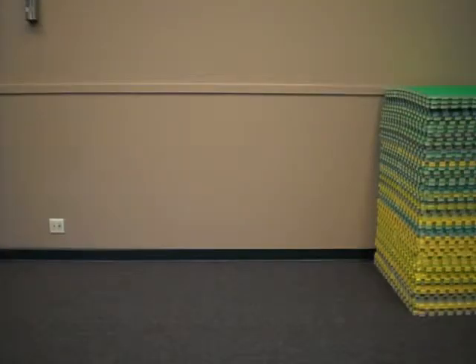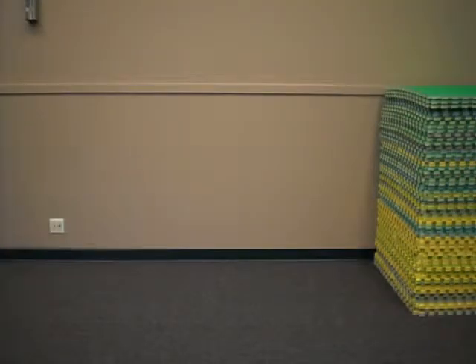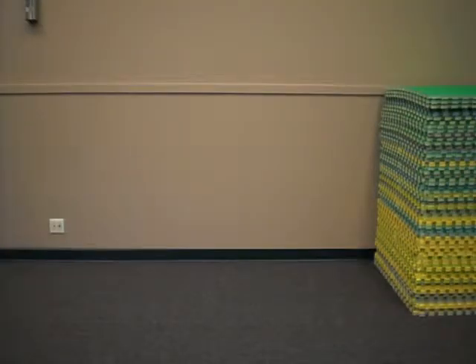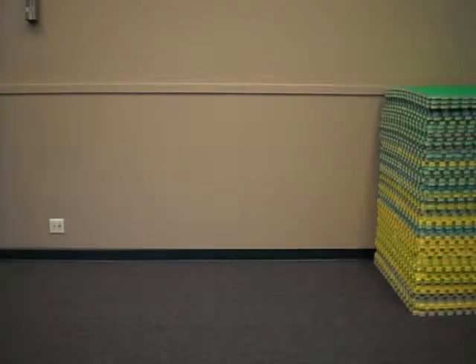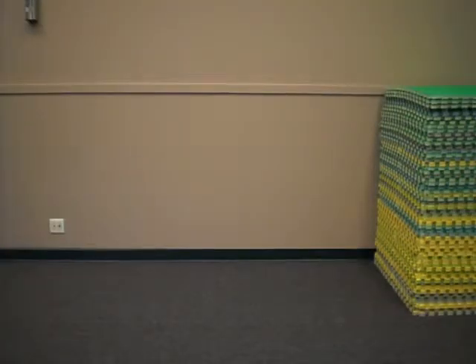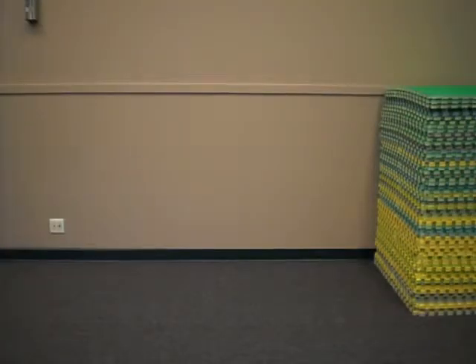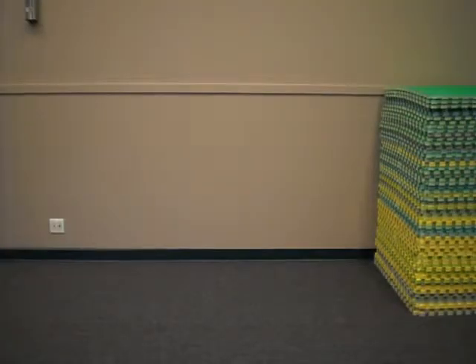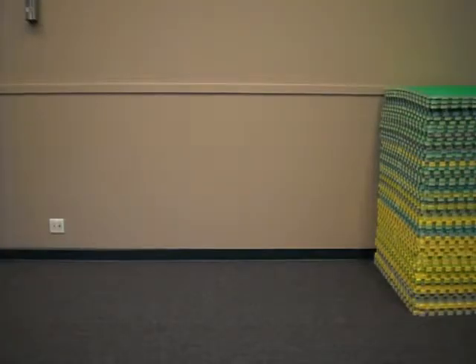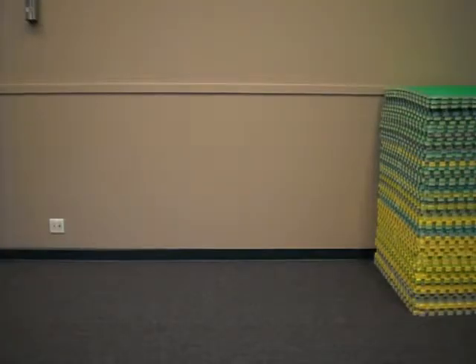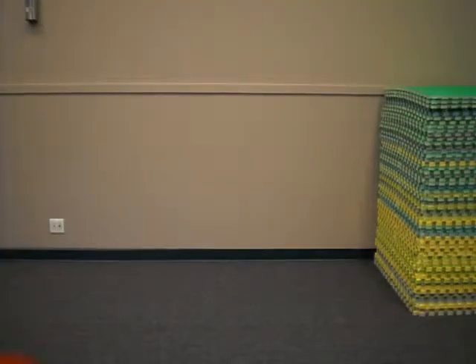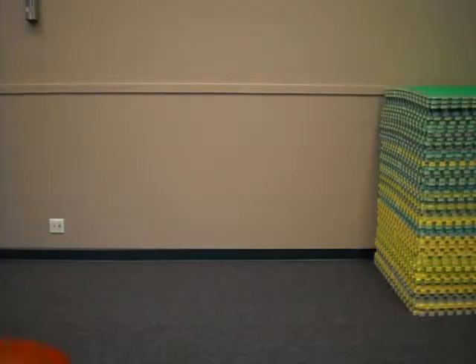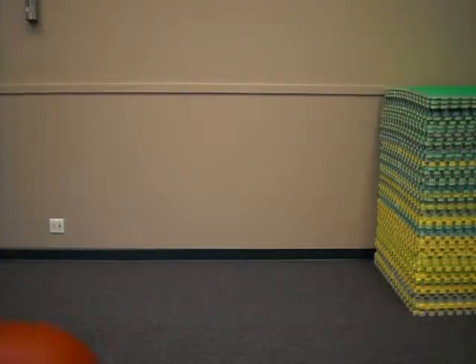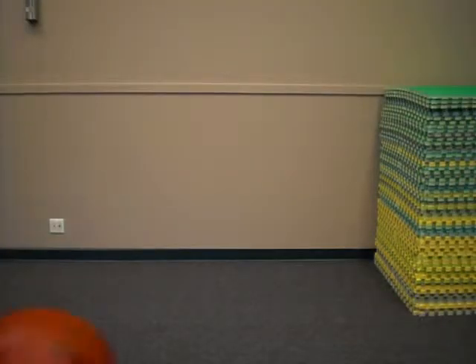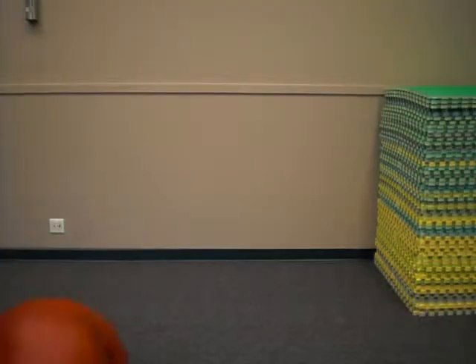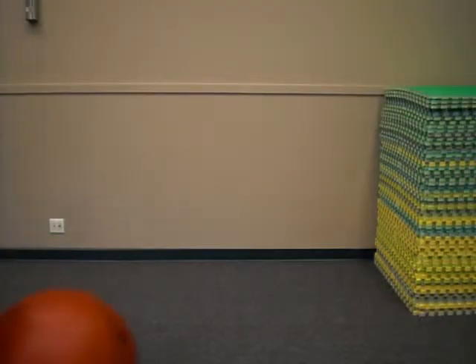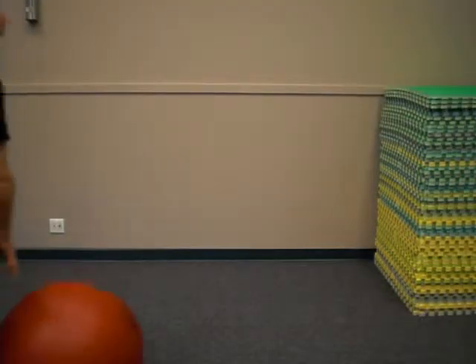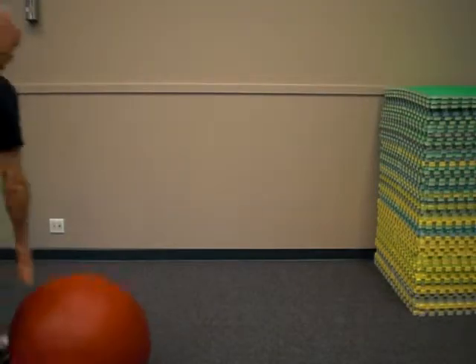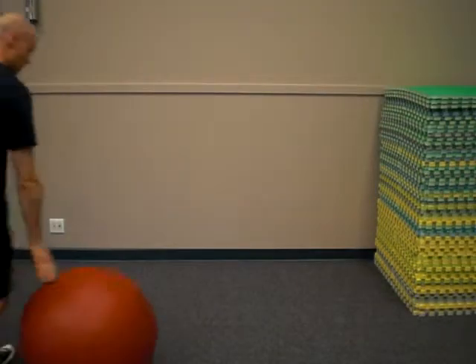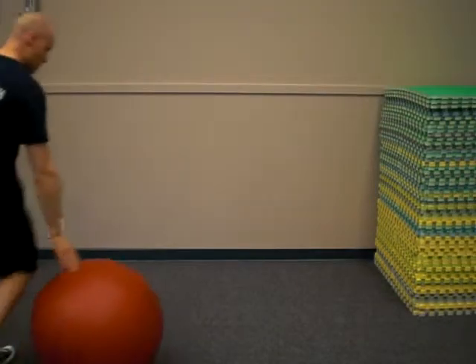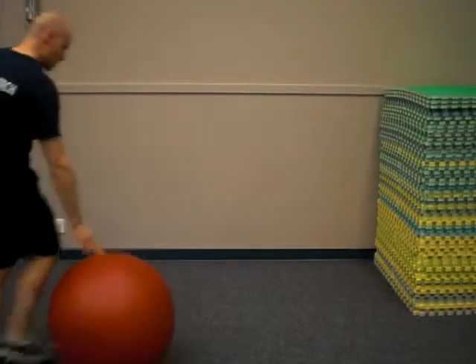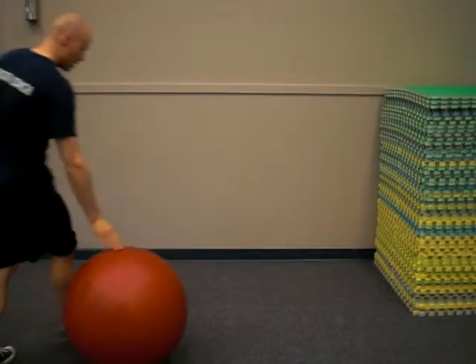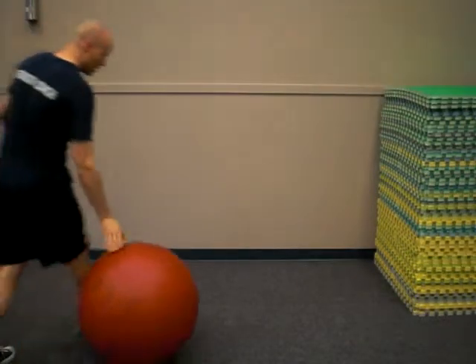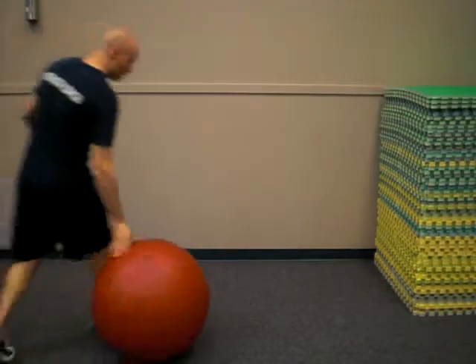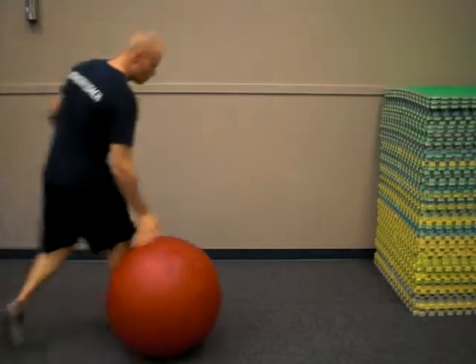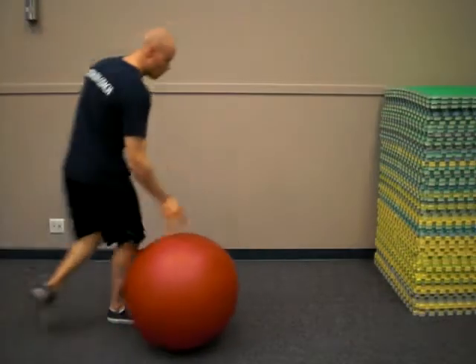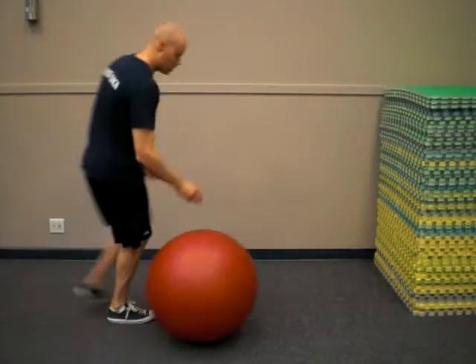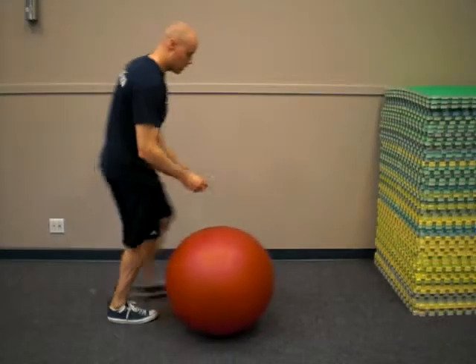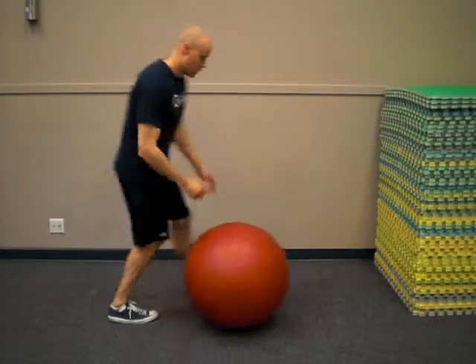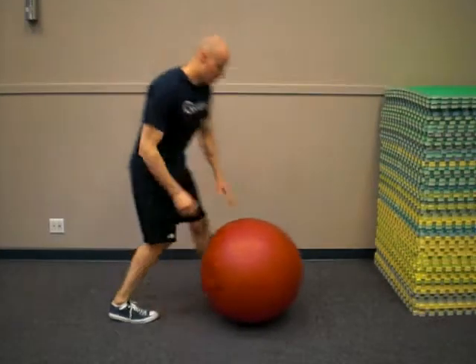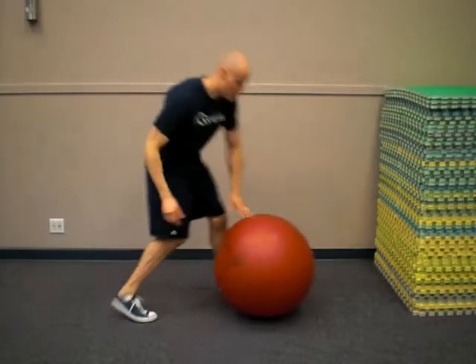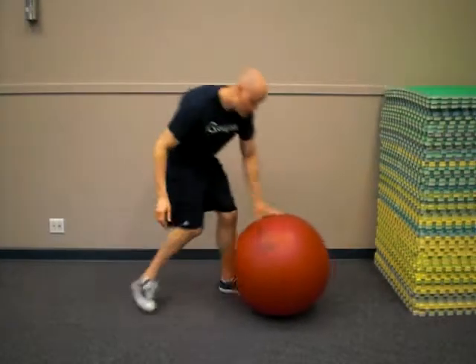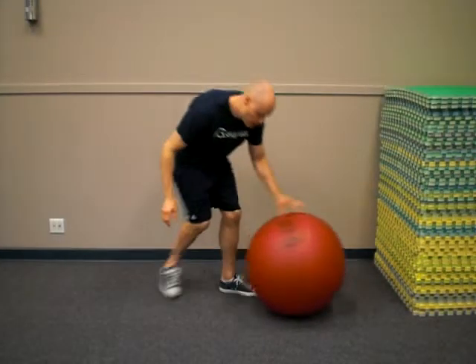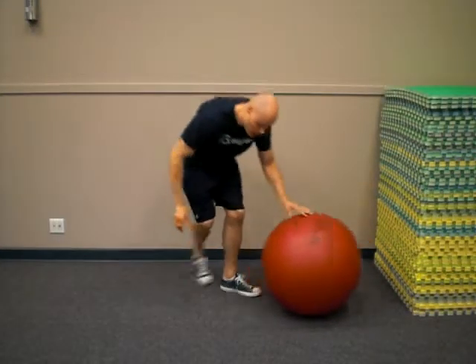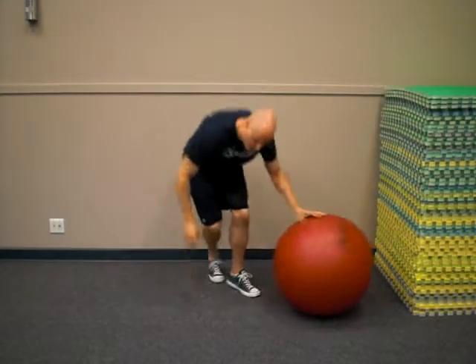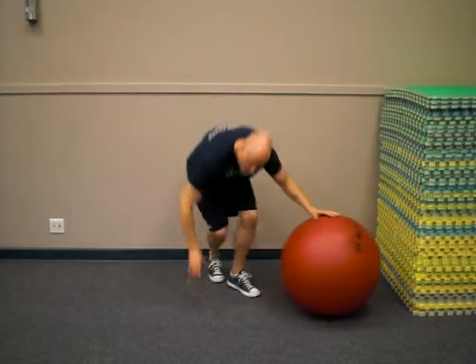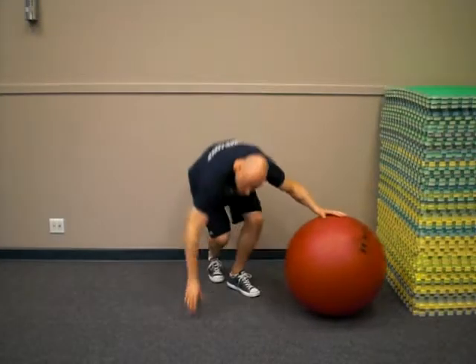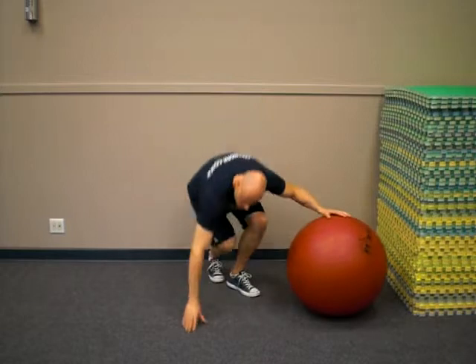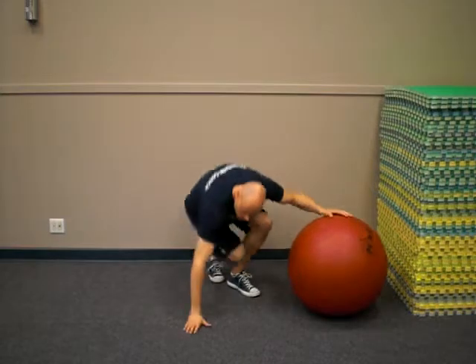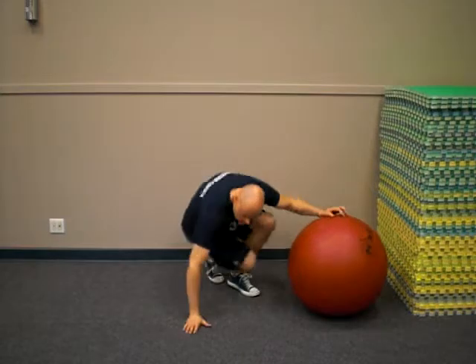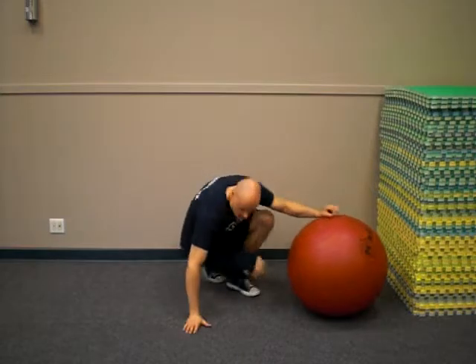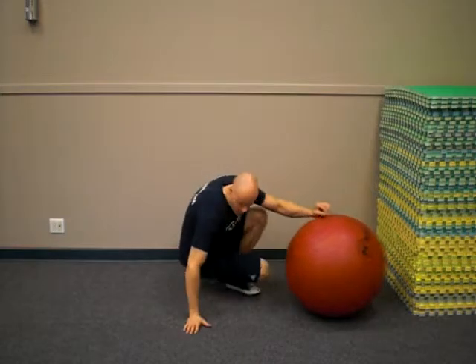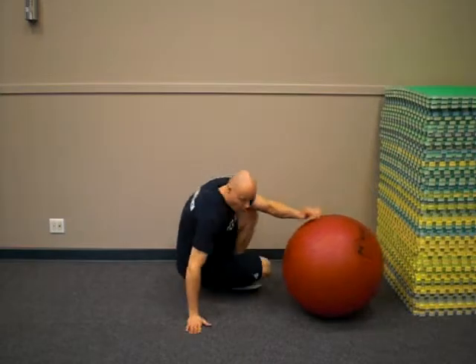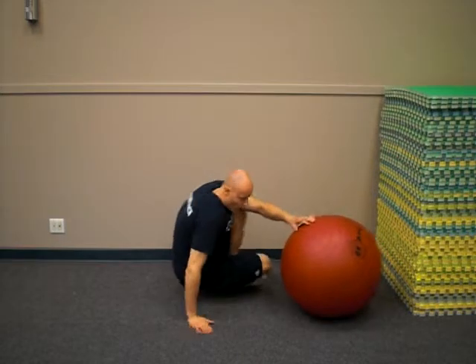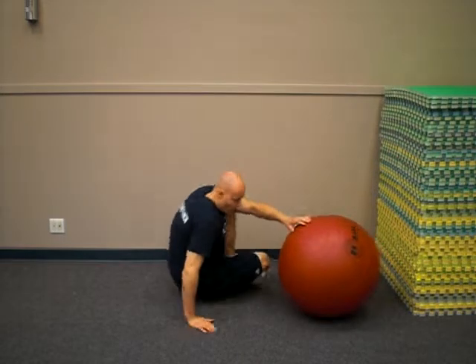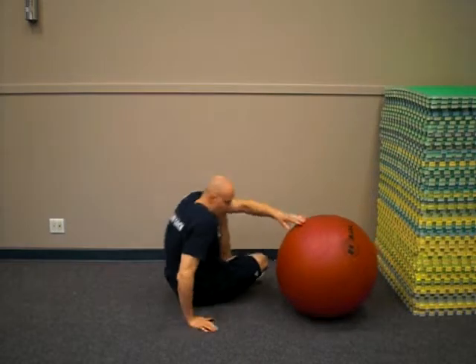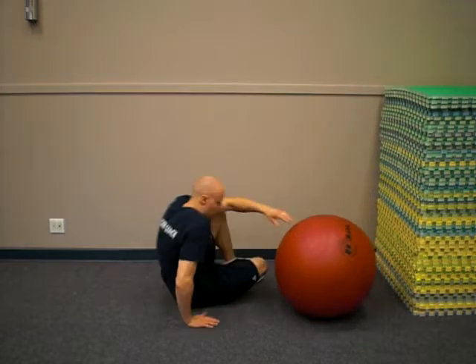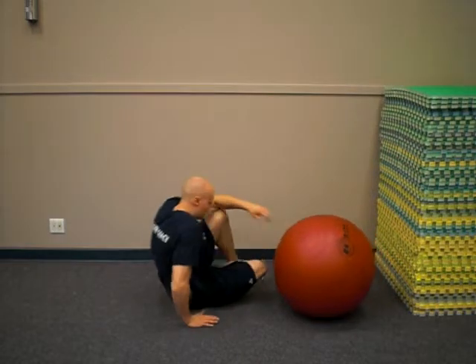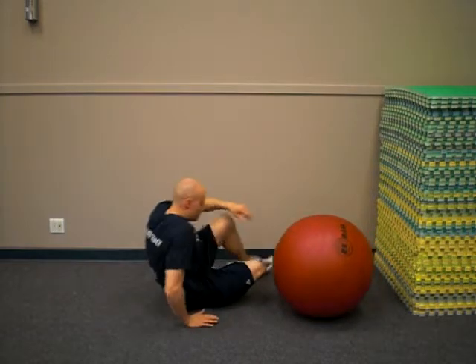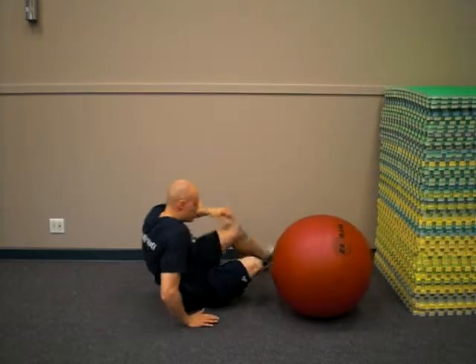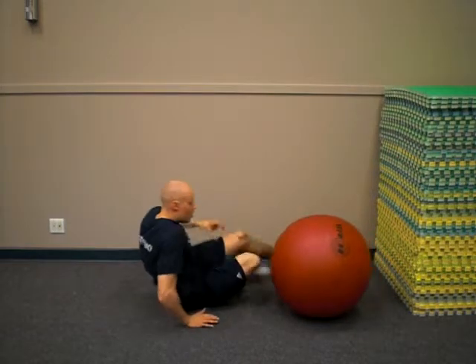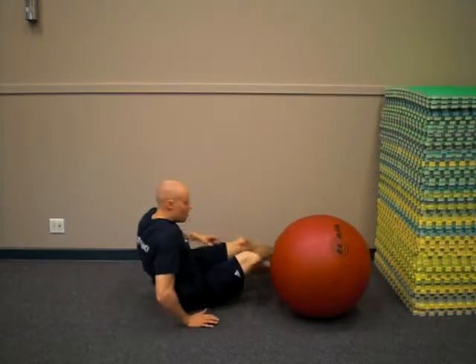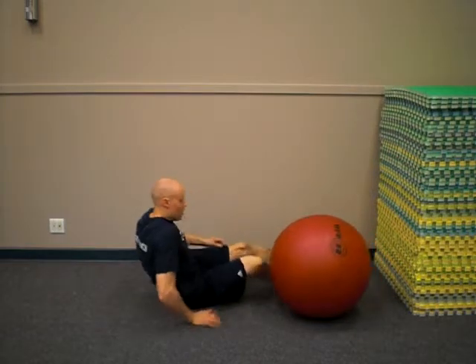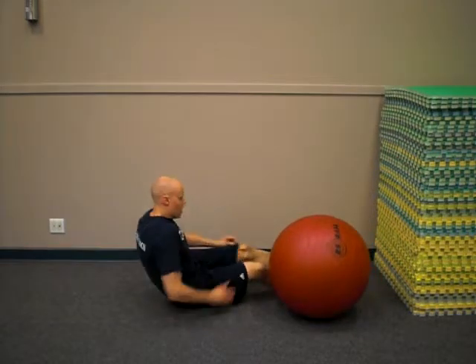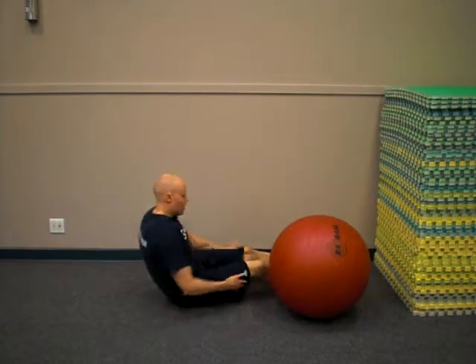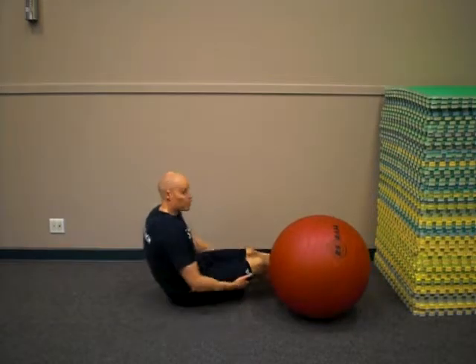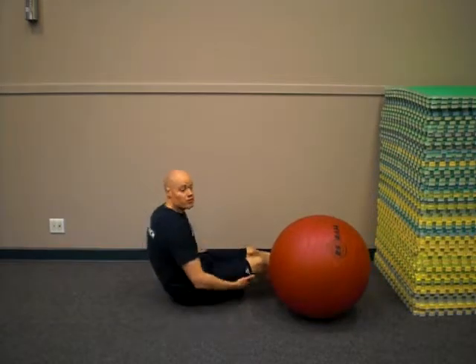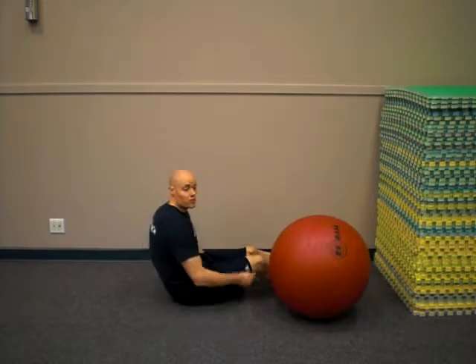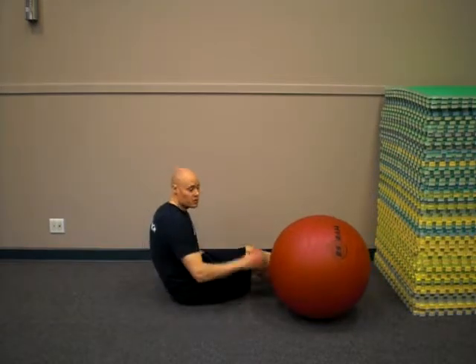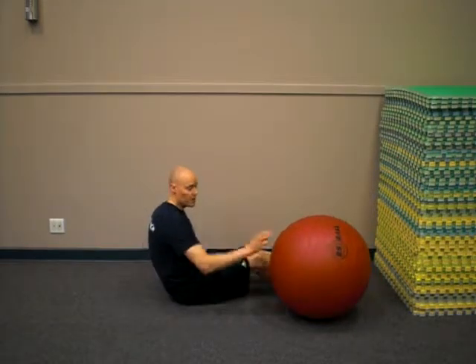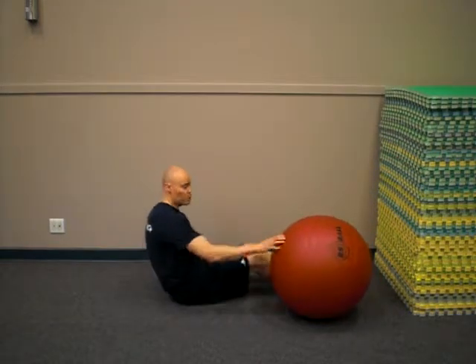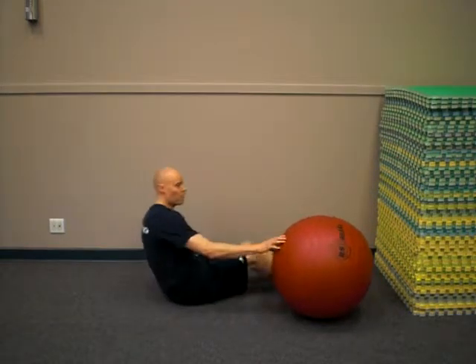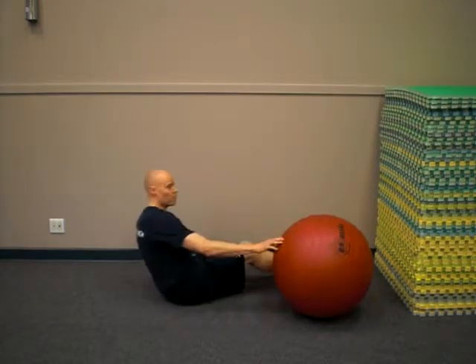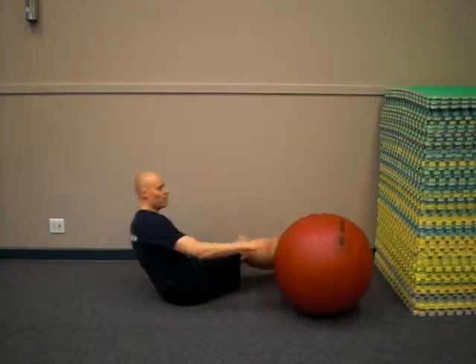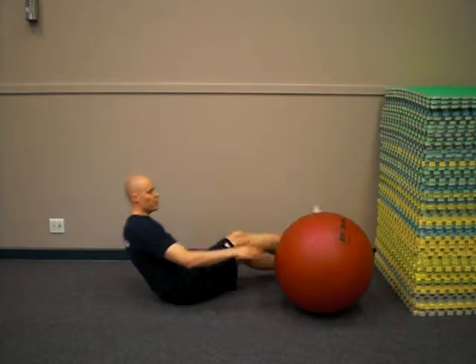Hi, I'm Andrew Heming. I'm going to look at a cool core activation drill I learned from Chad Waterbury.